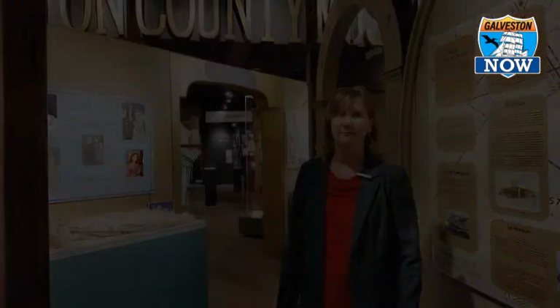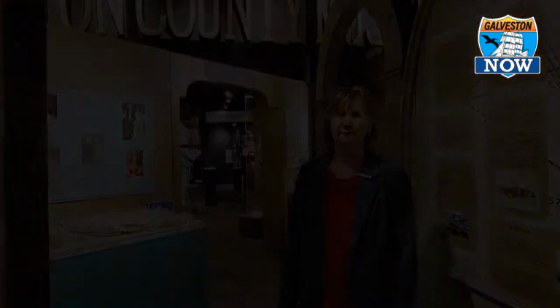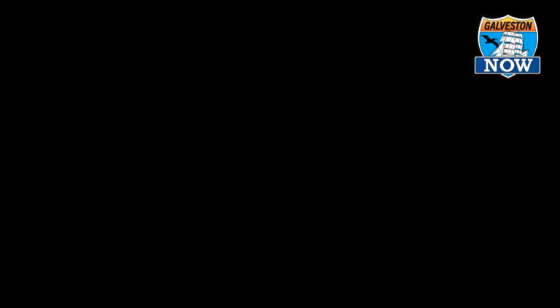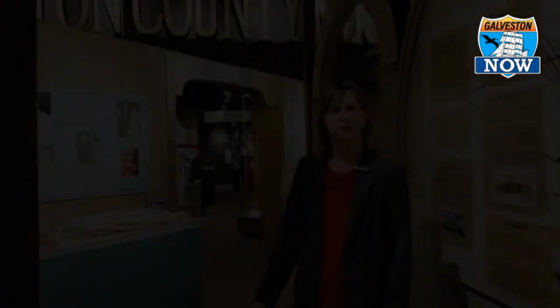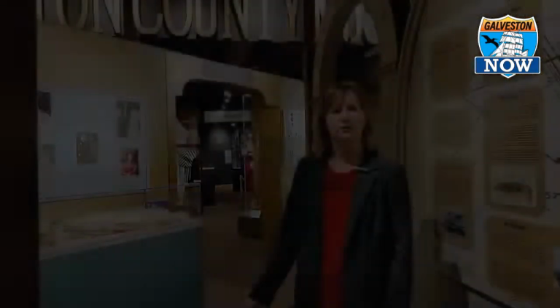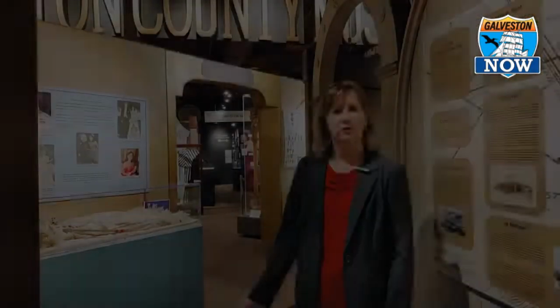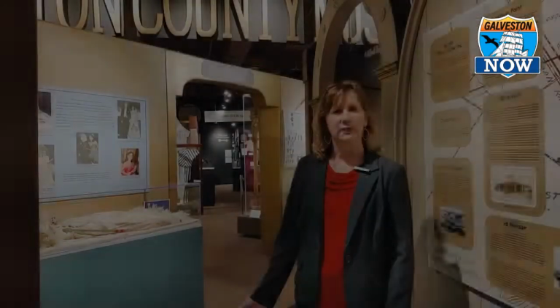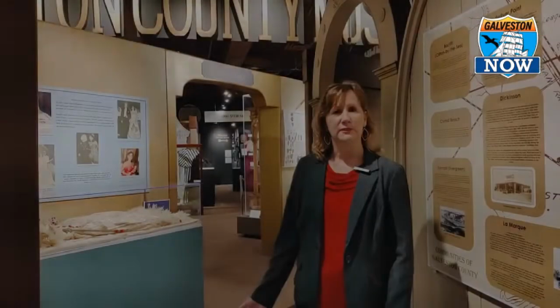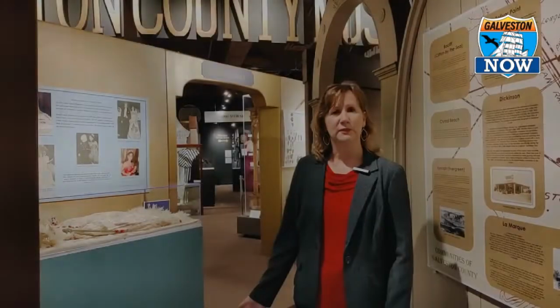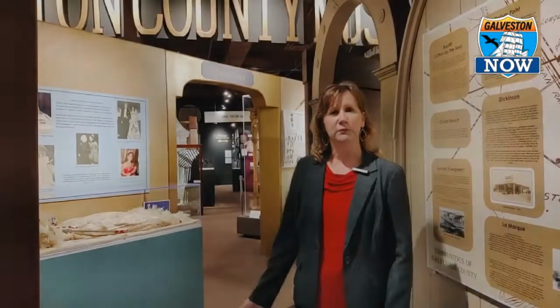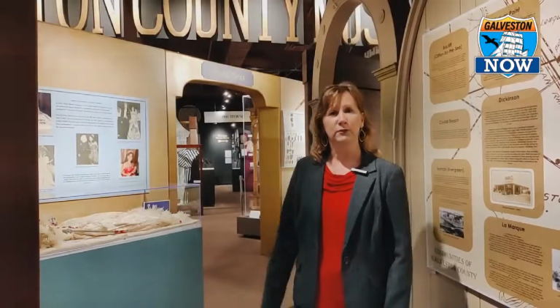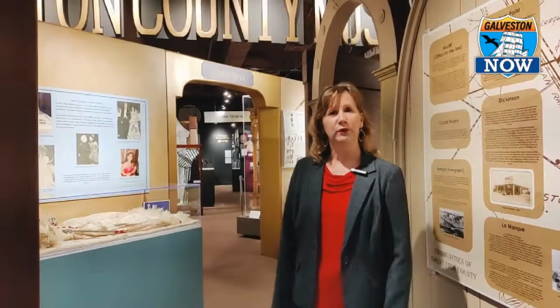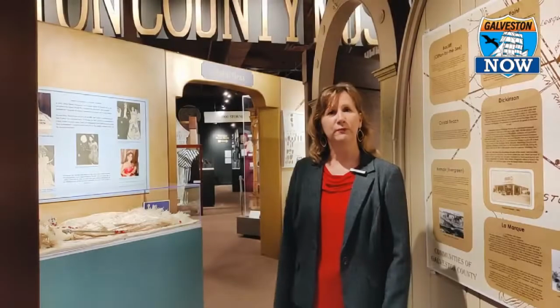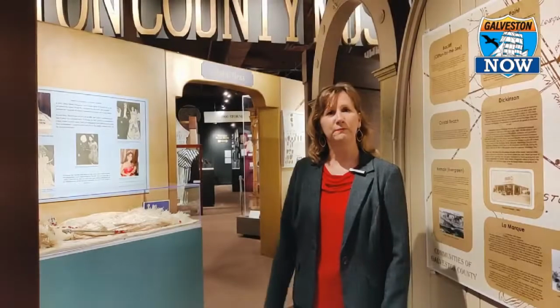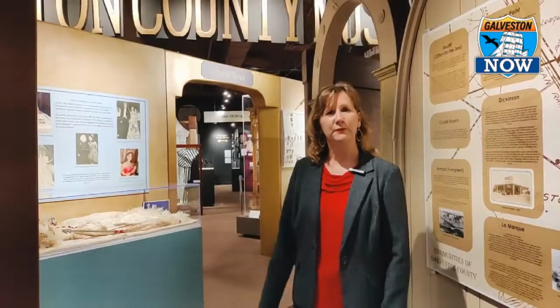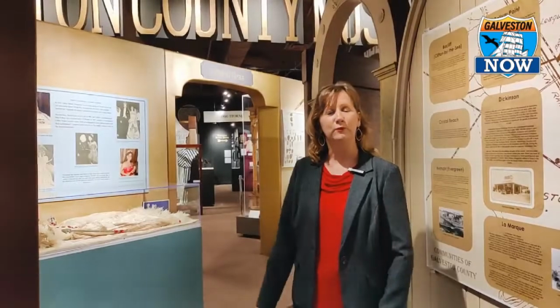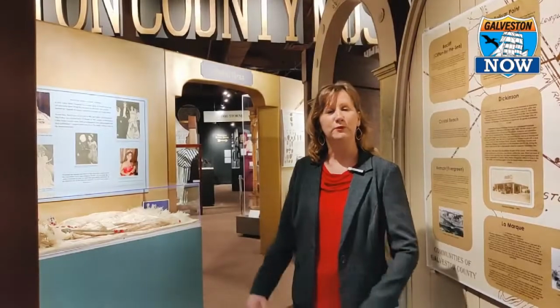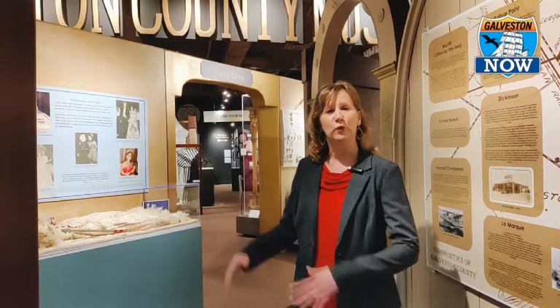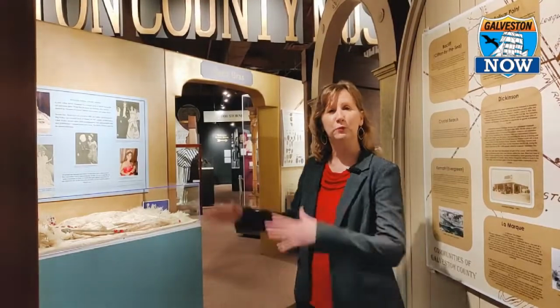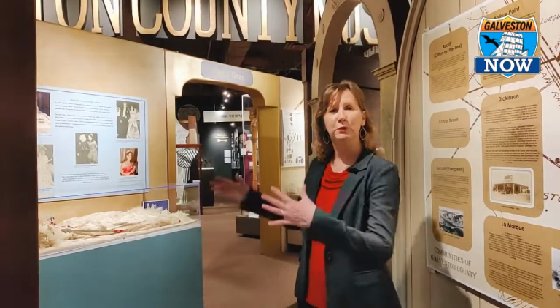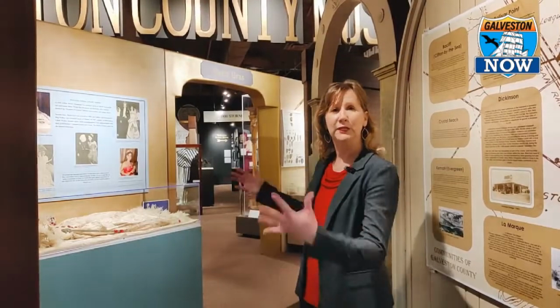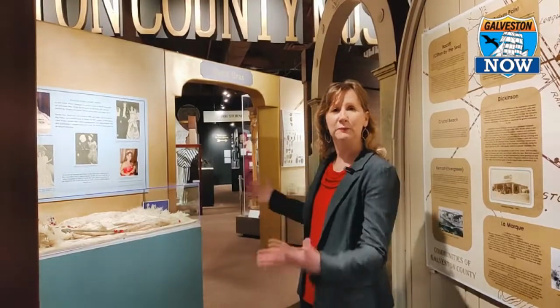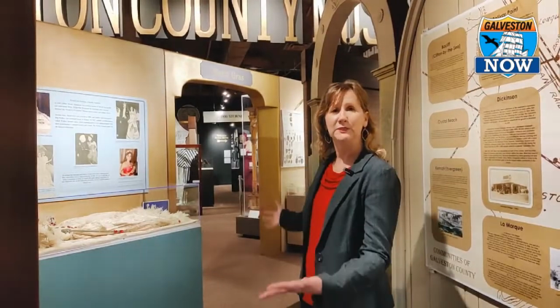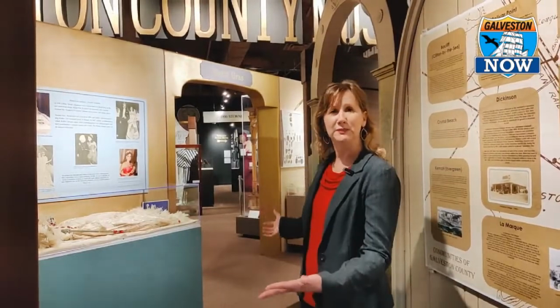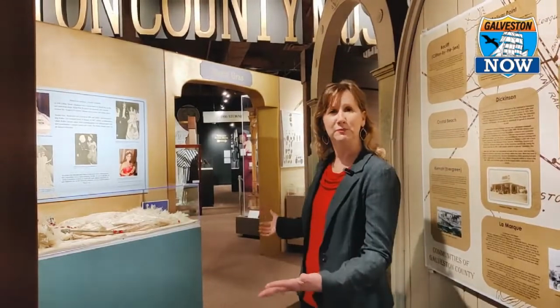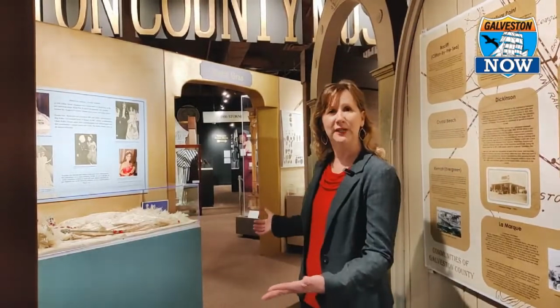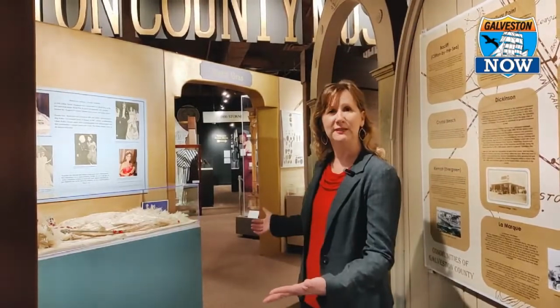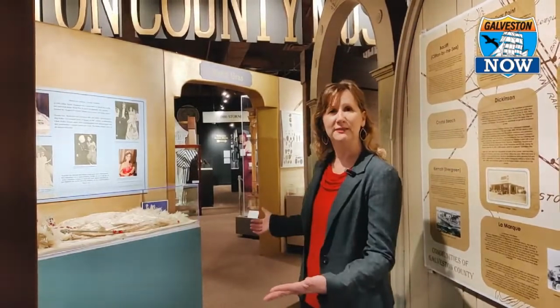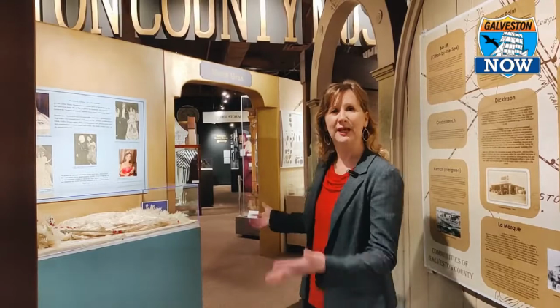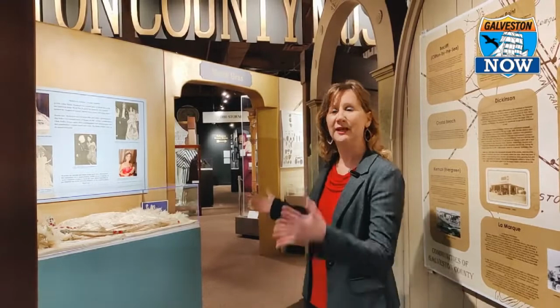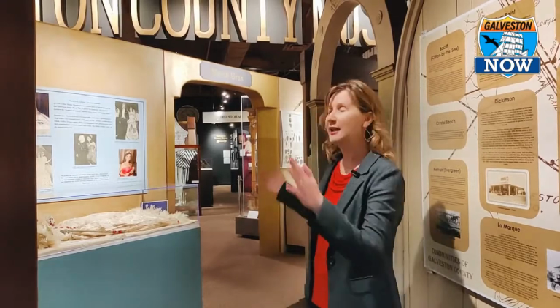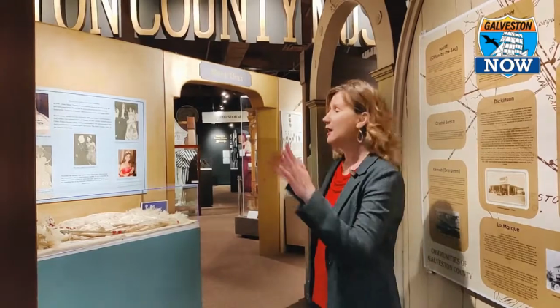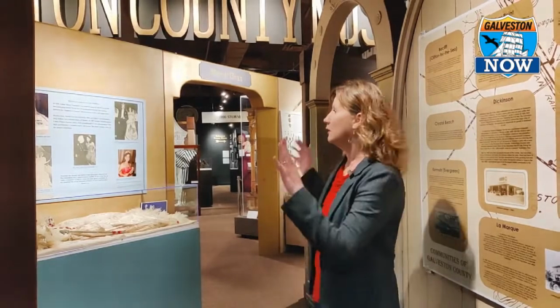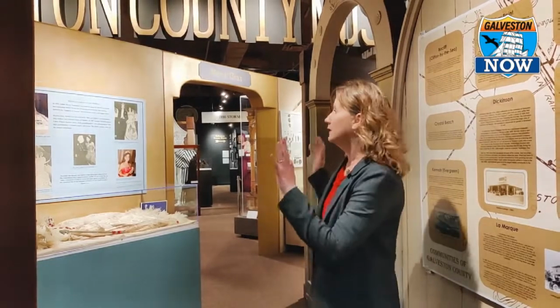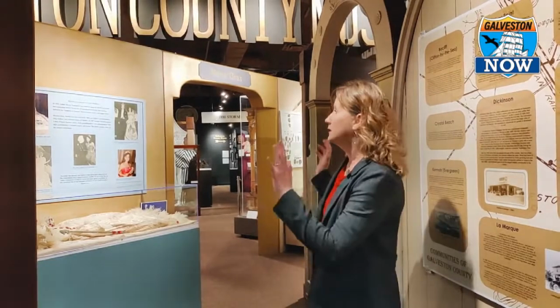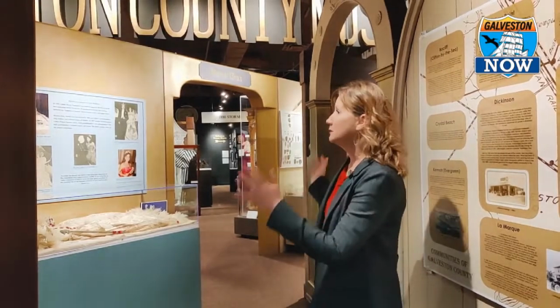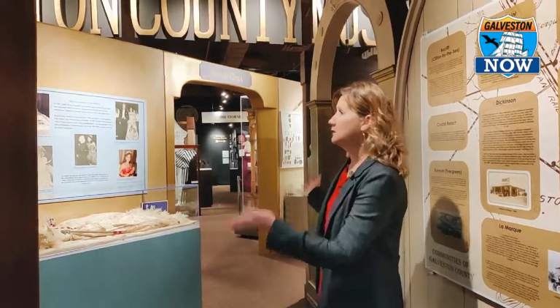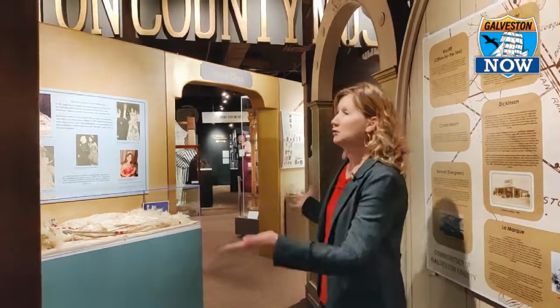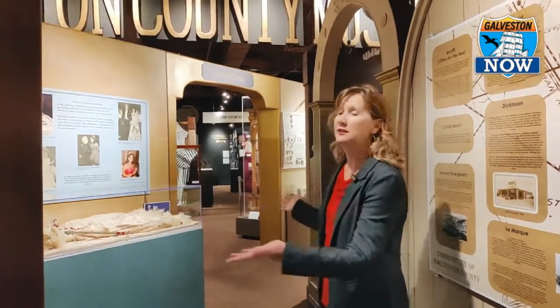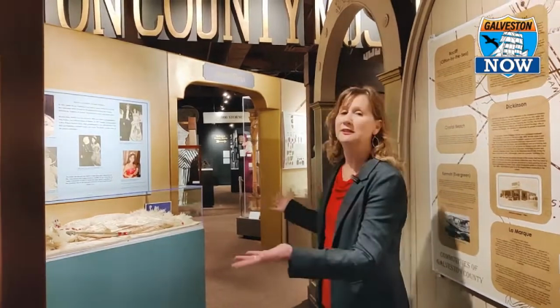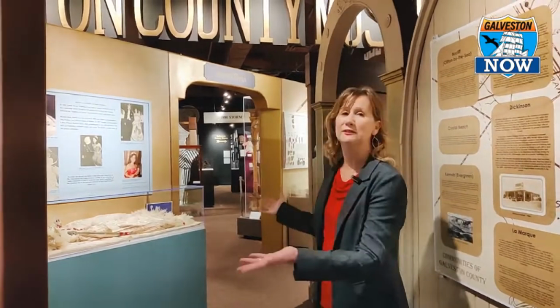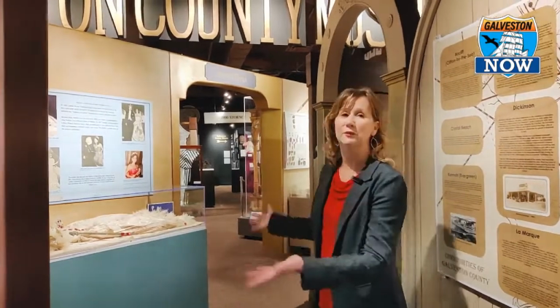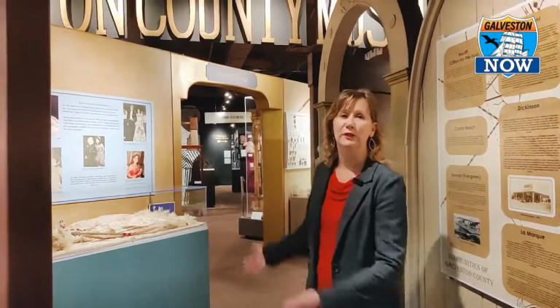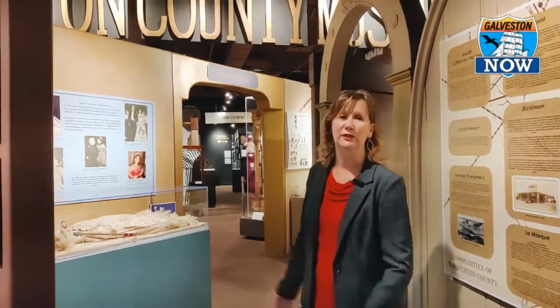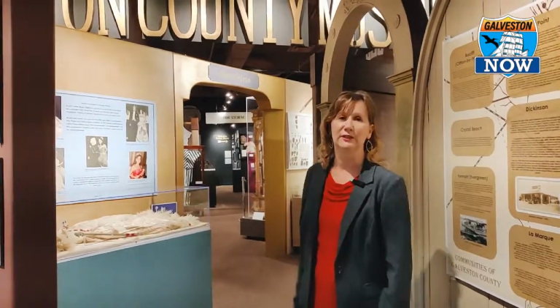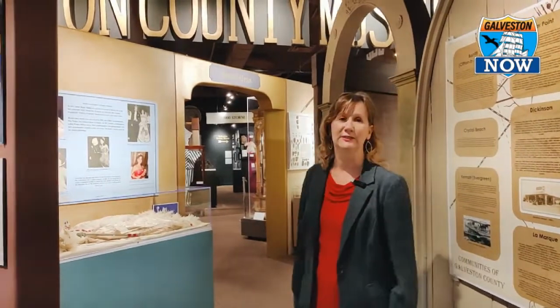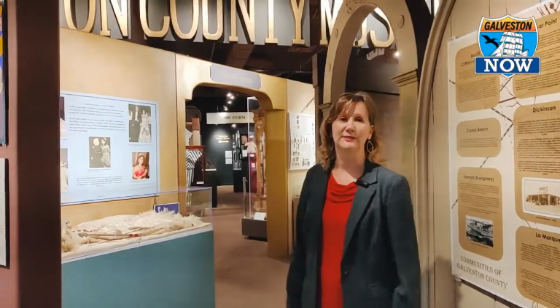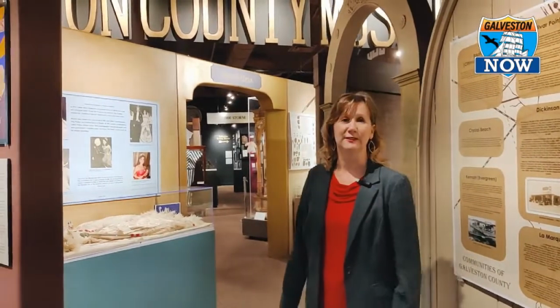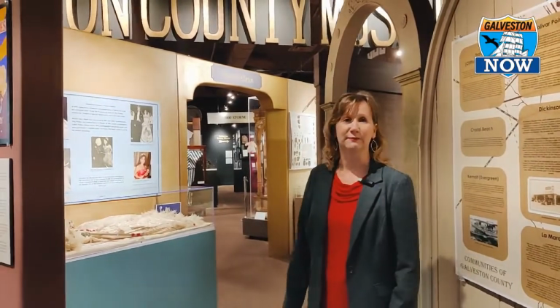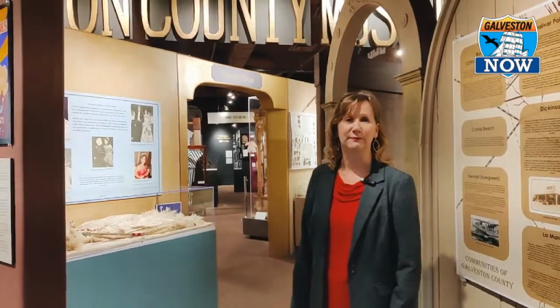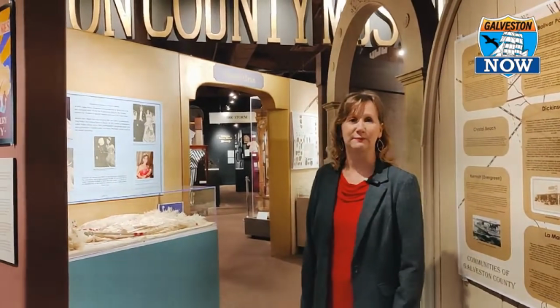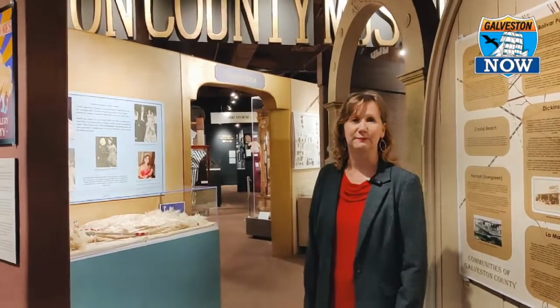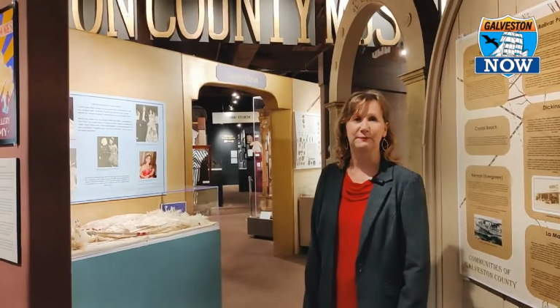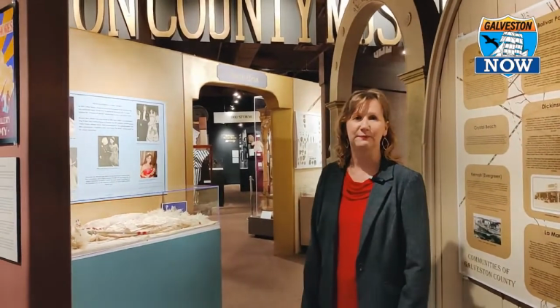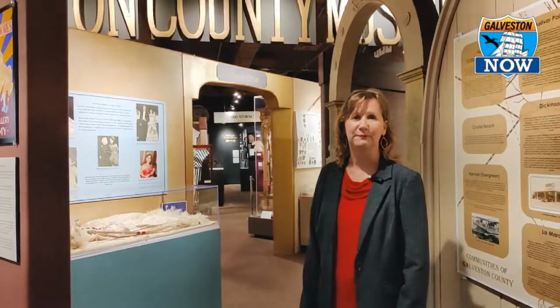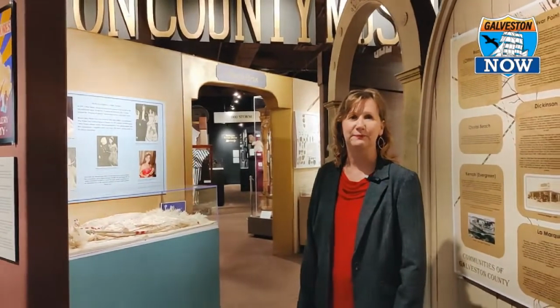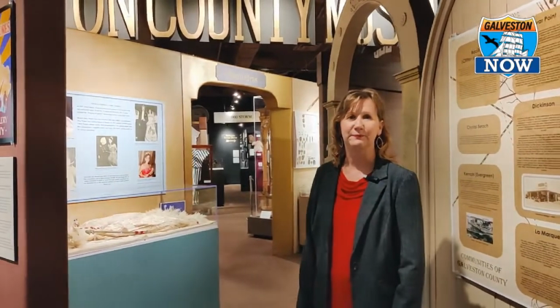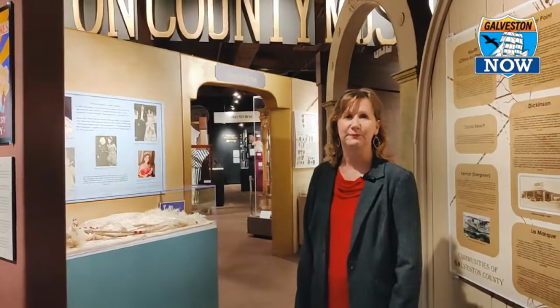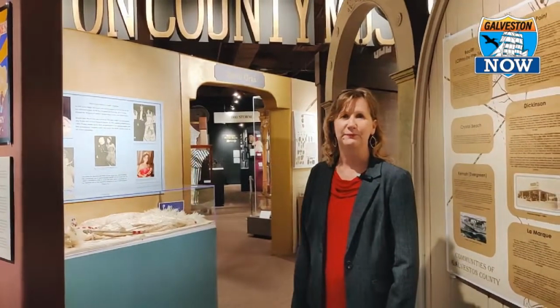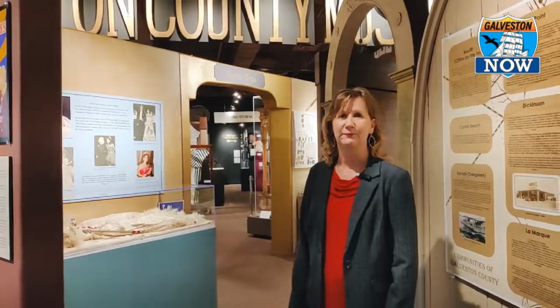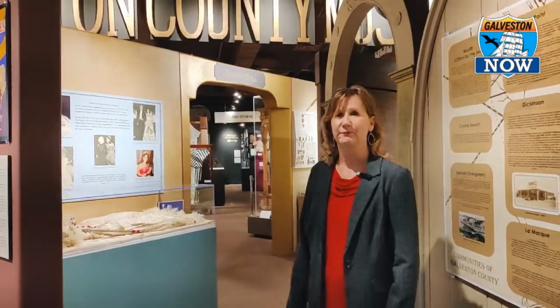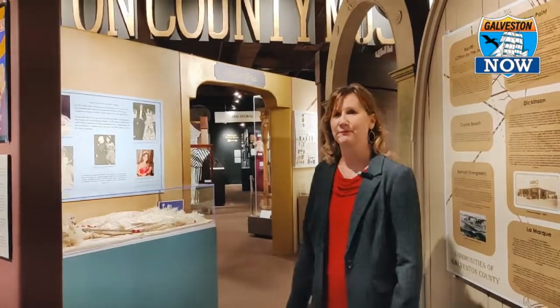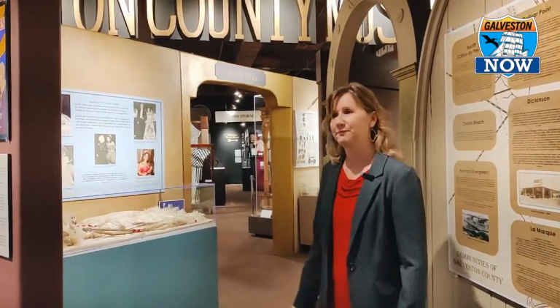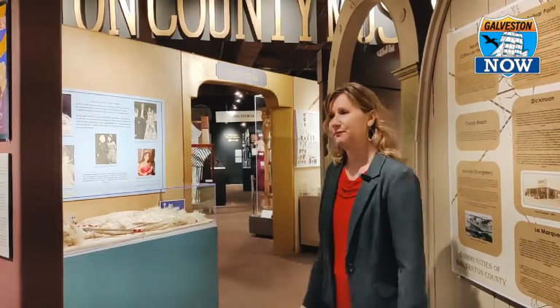This was the jury assembly room — it was one big empty space, and now it has been turned into what you're going to see. Let's walk on through.